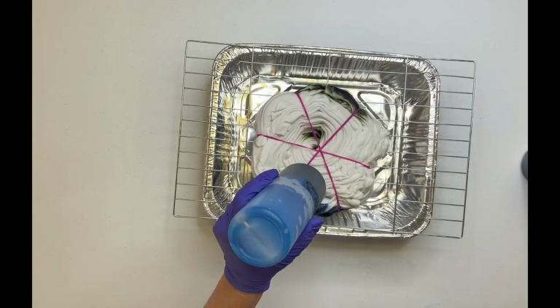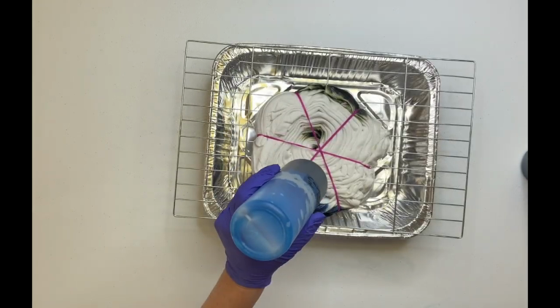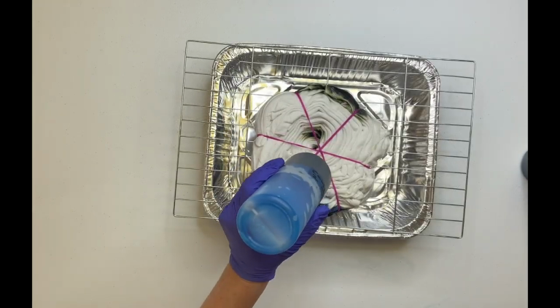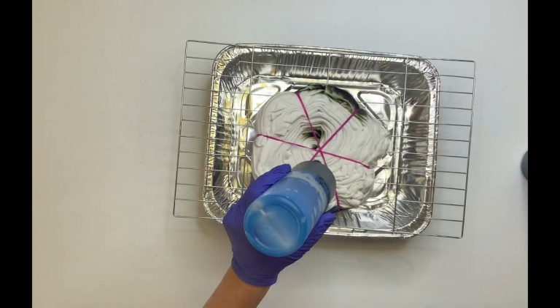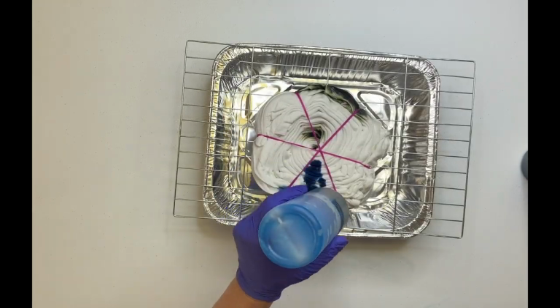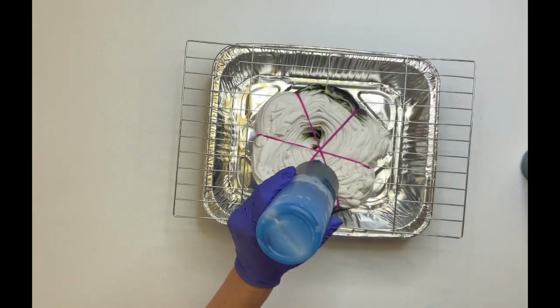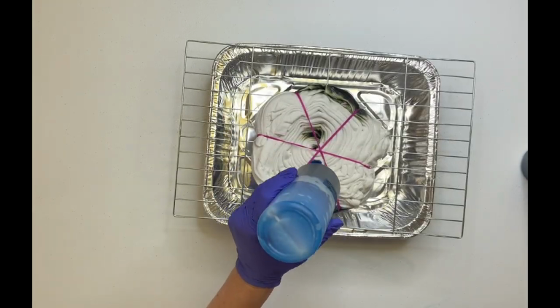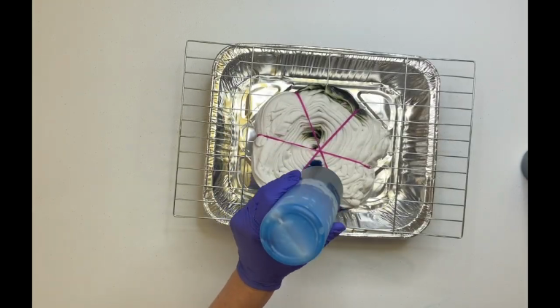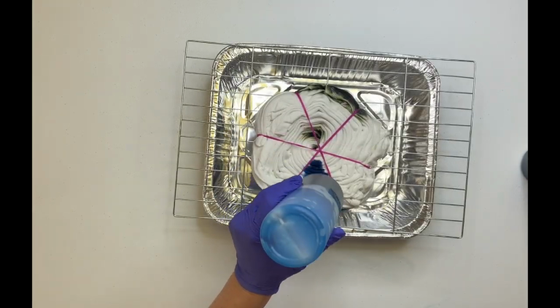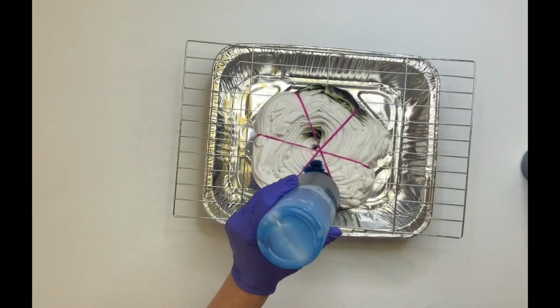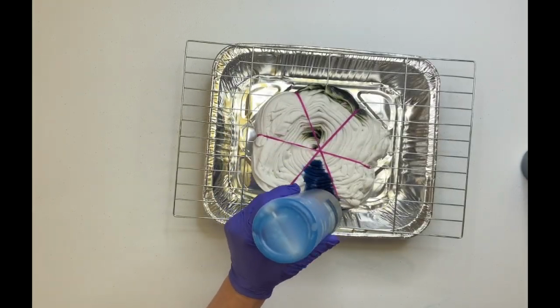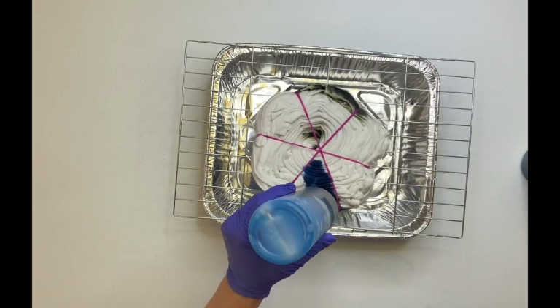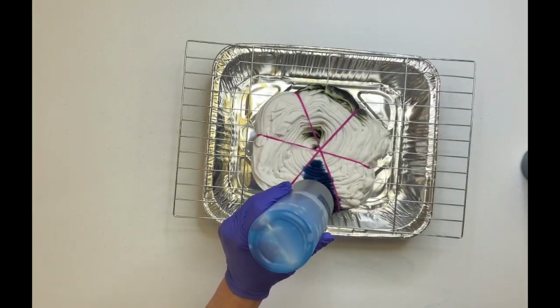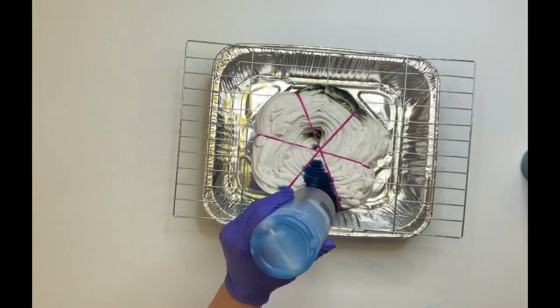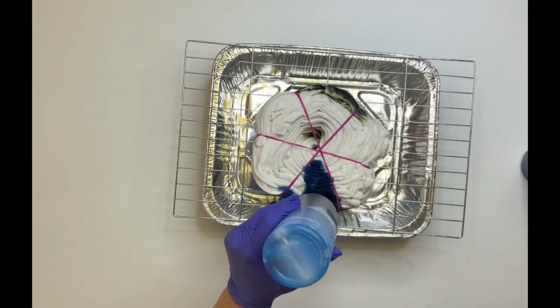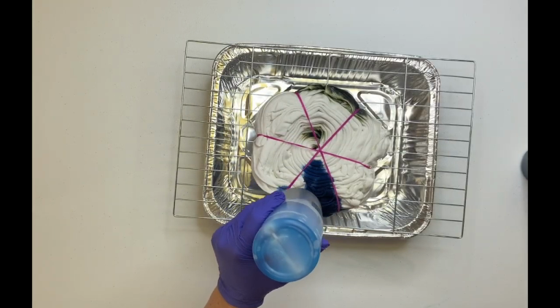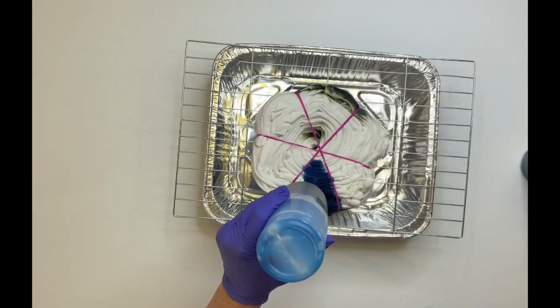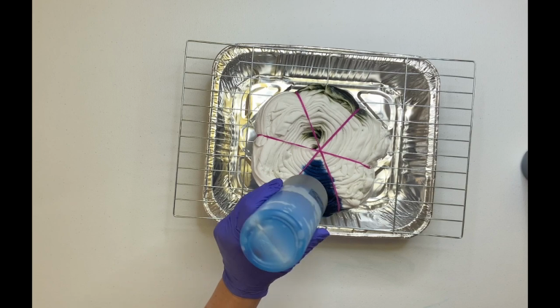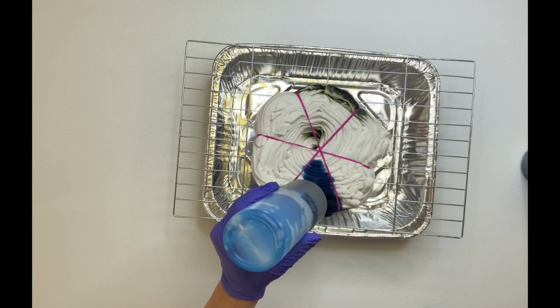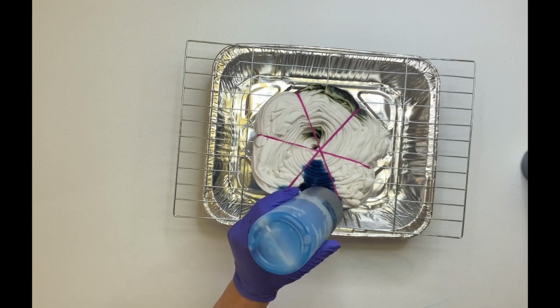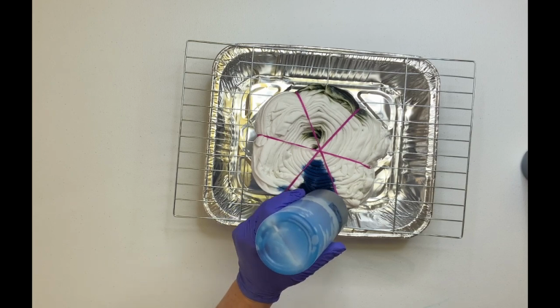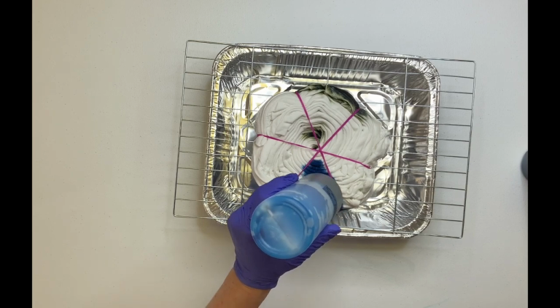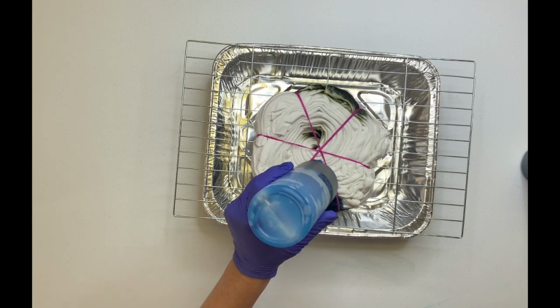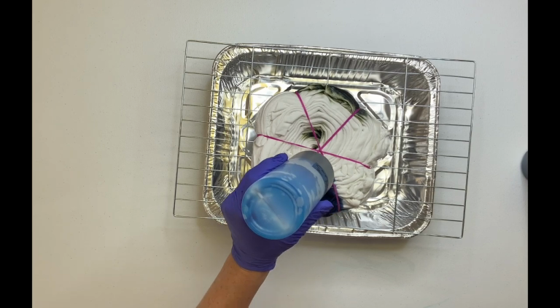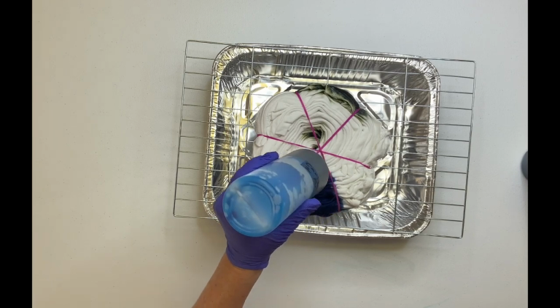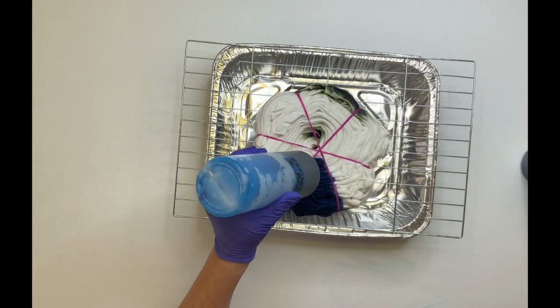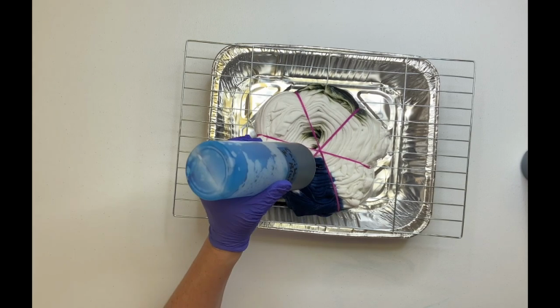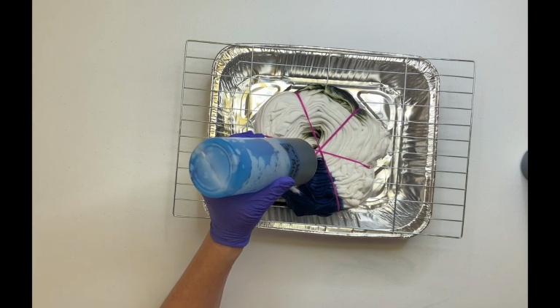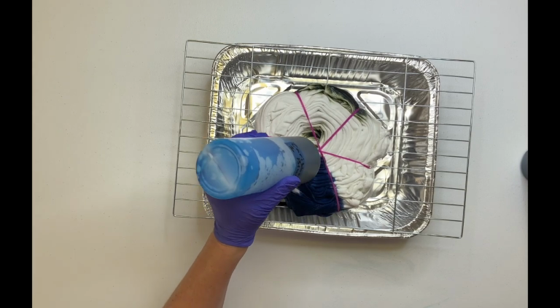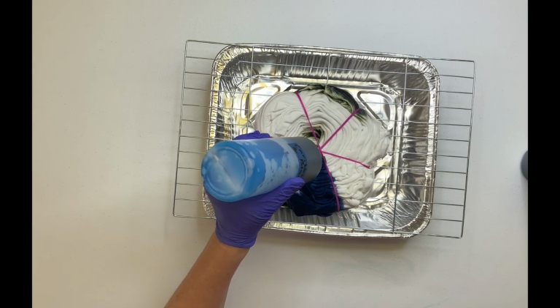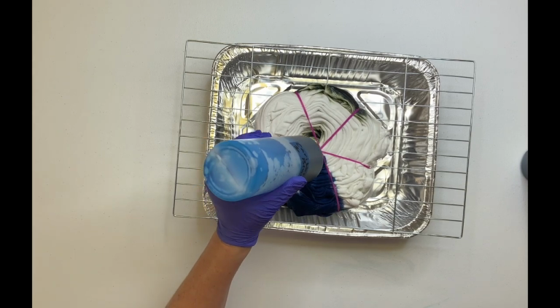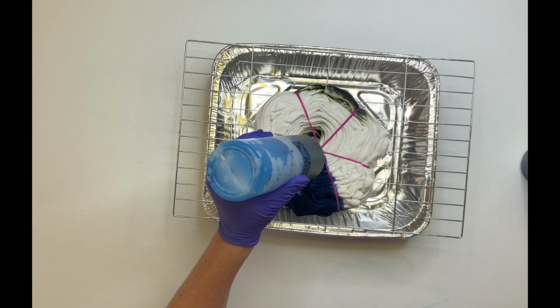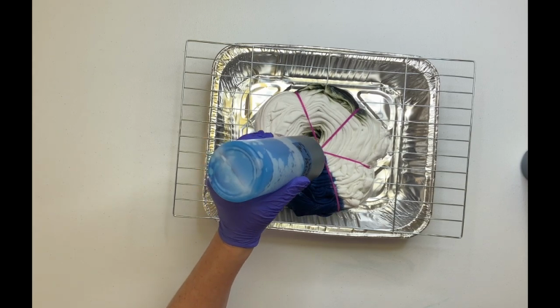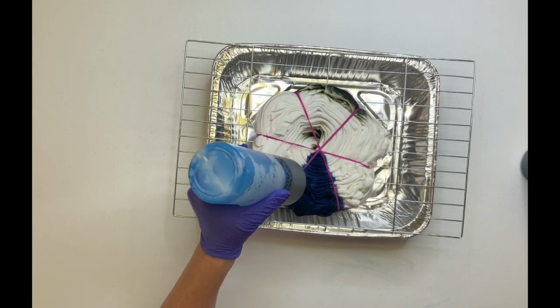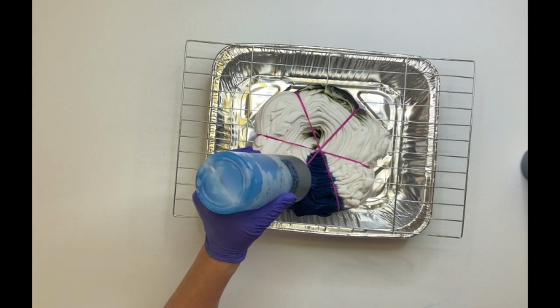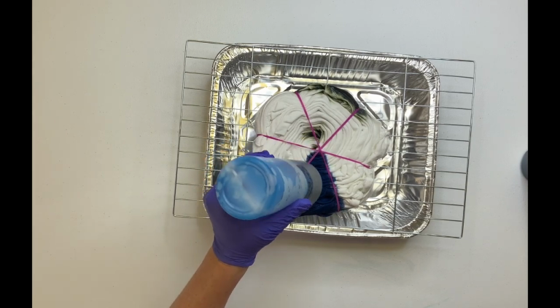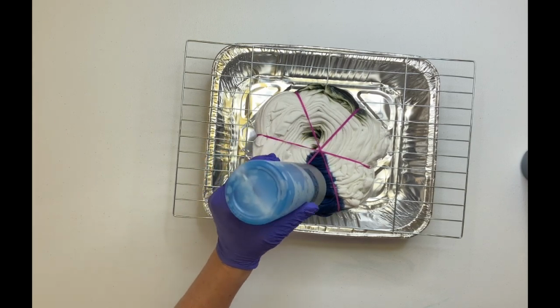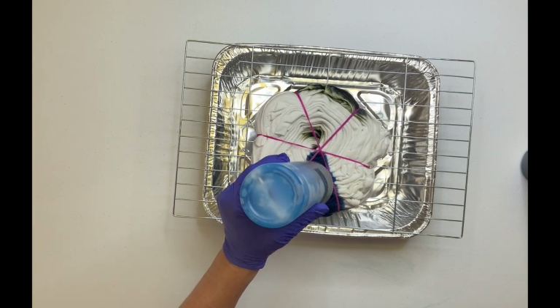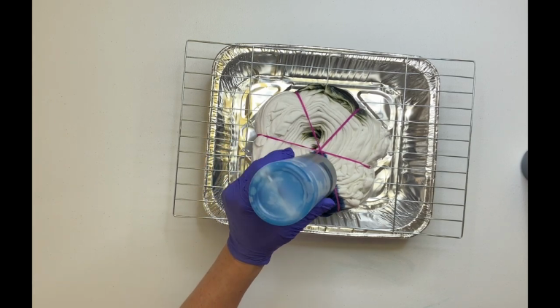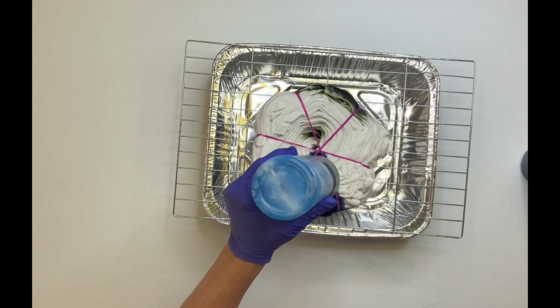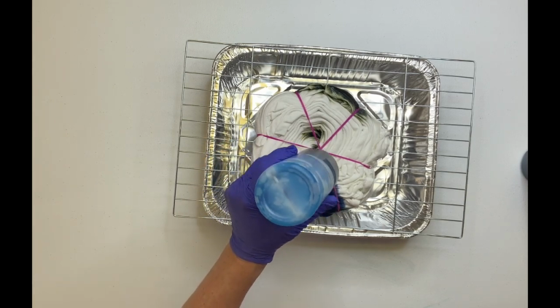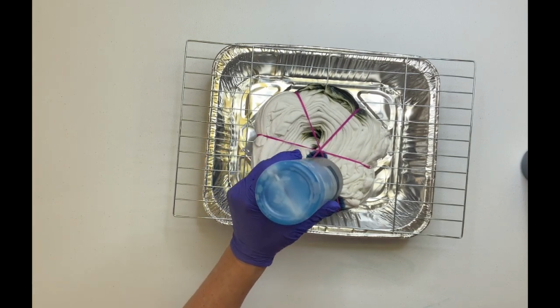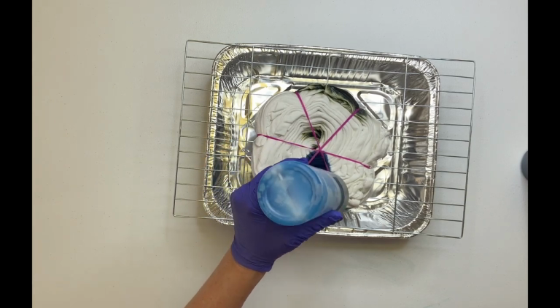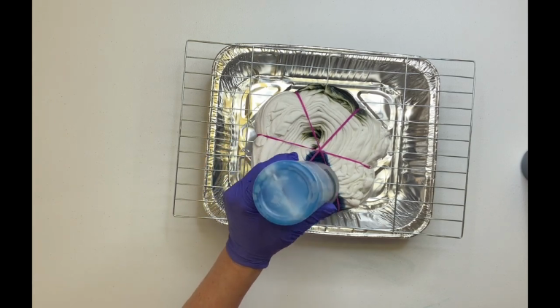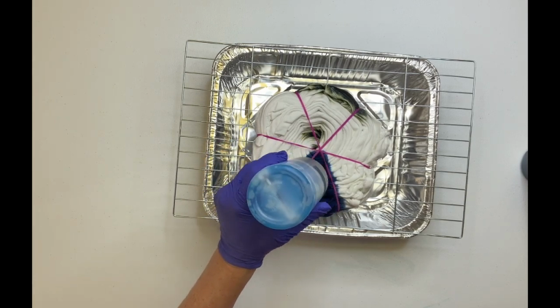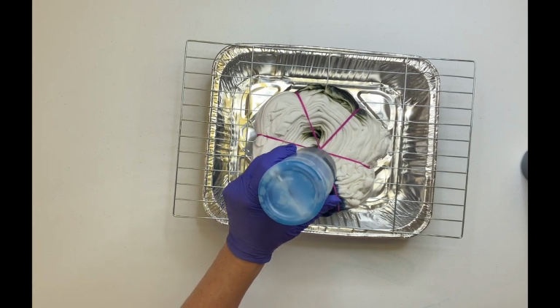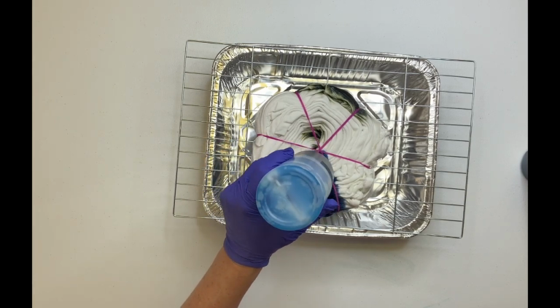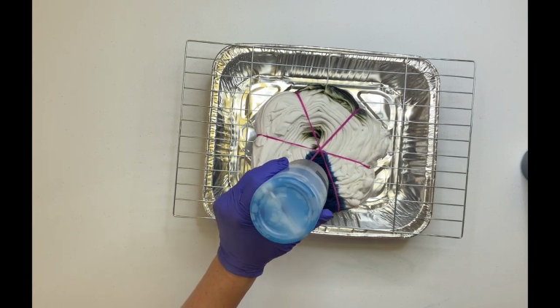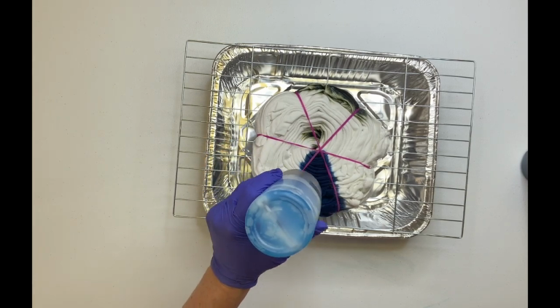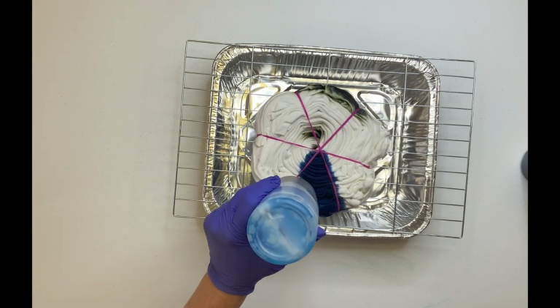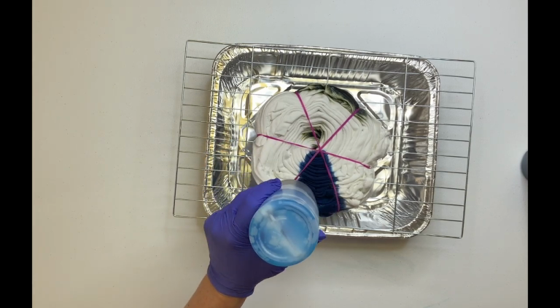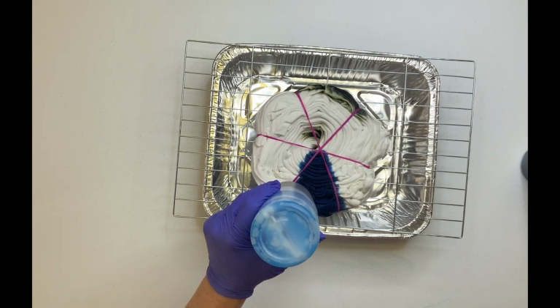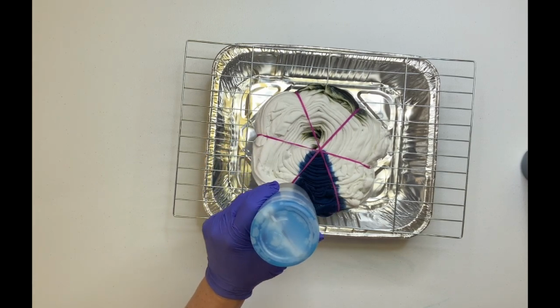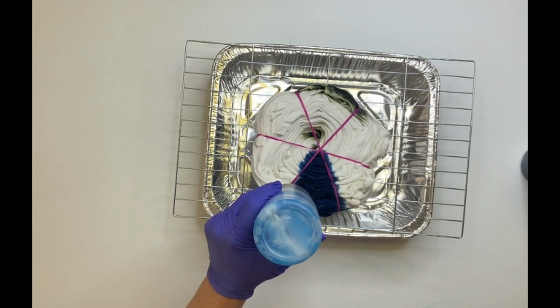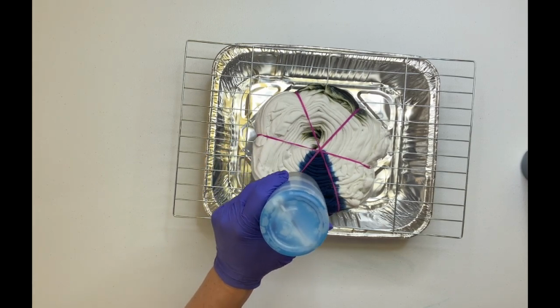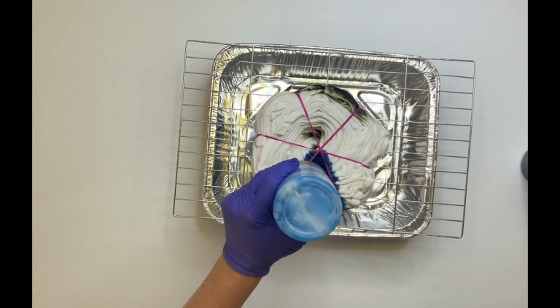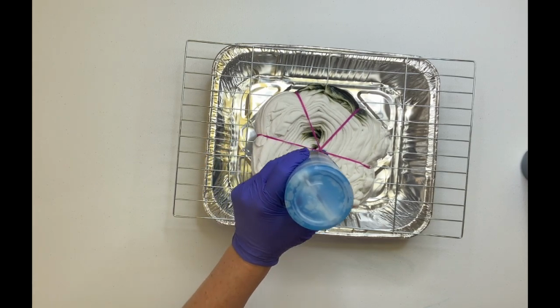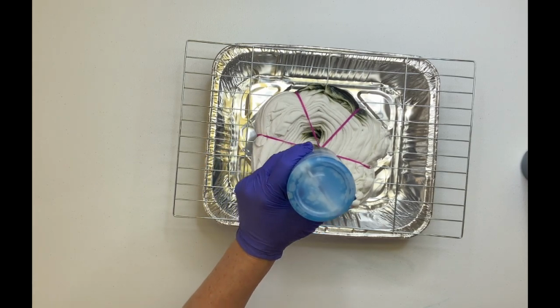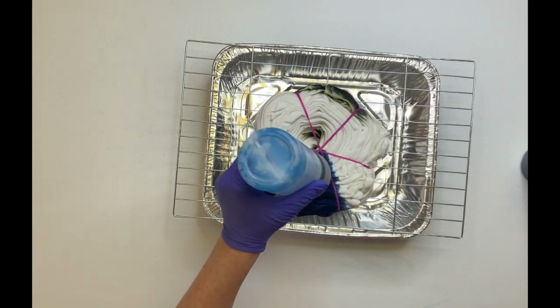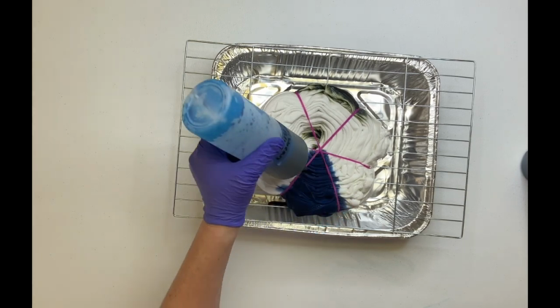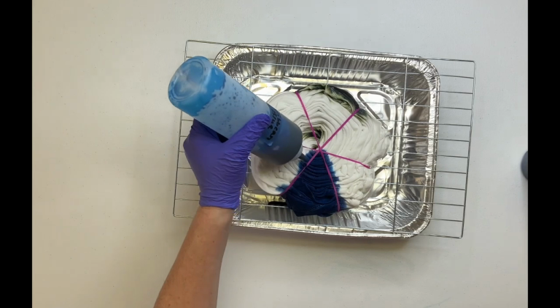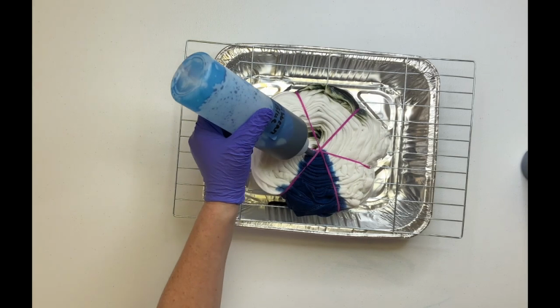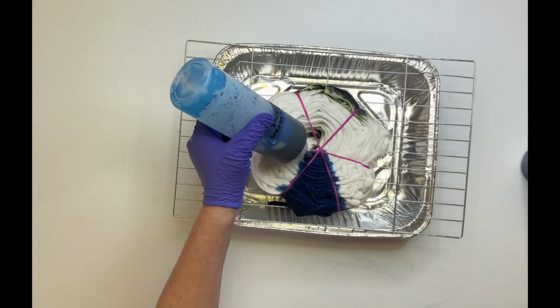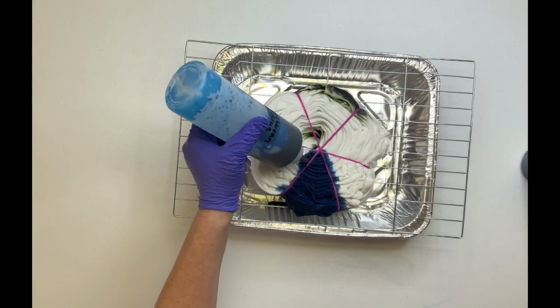I let the shirt rest for about 10 minutes and then I came back and I flipped it over. You just want to repeat the process on the back side.